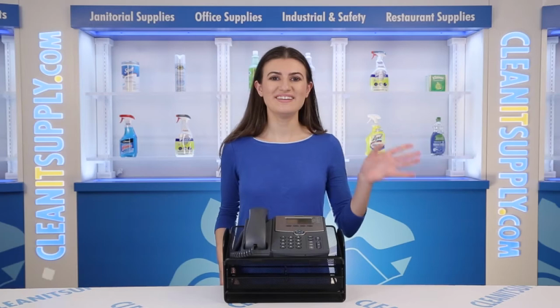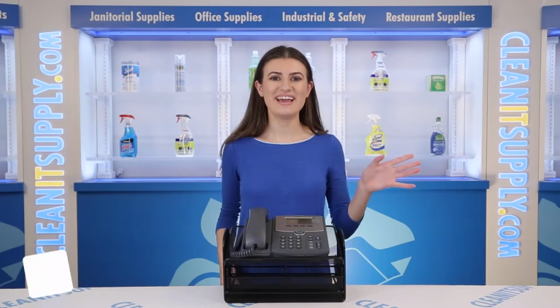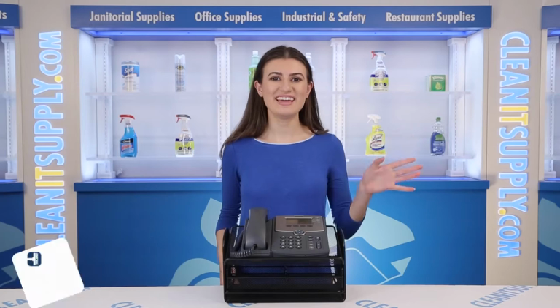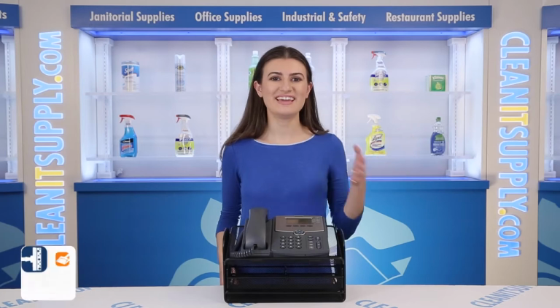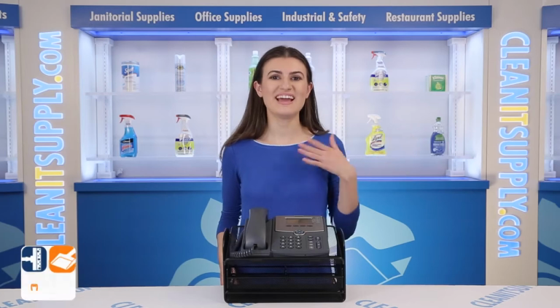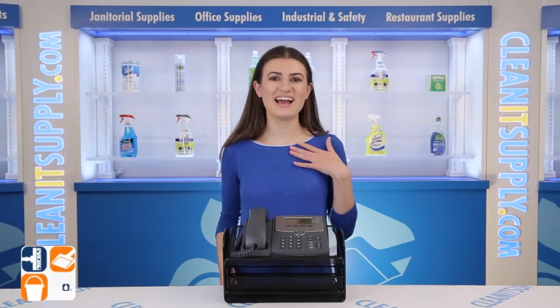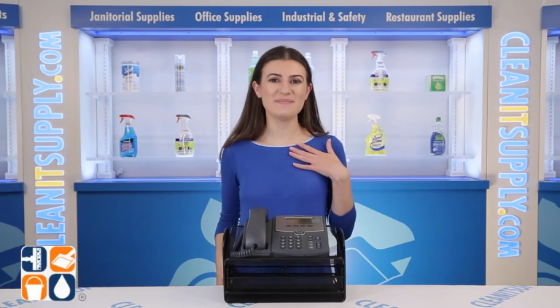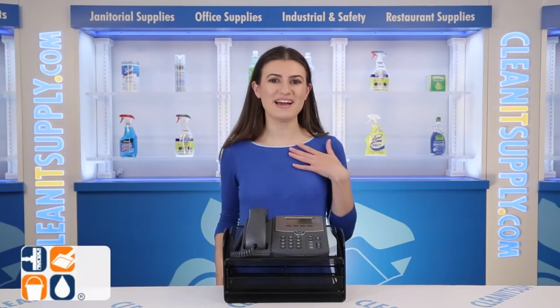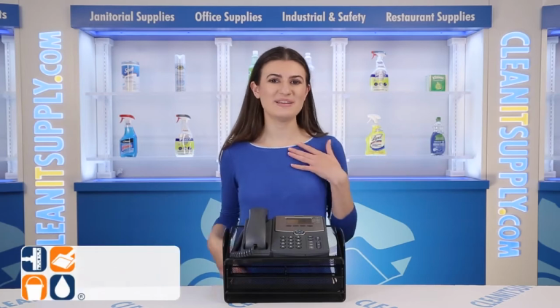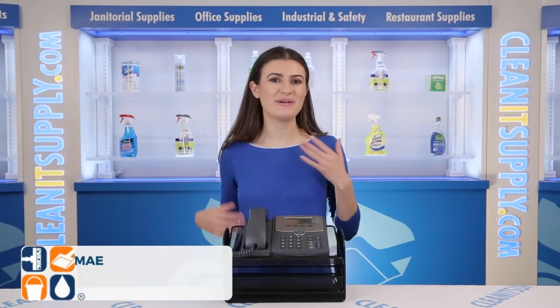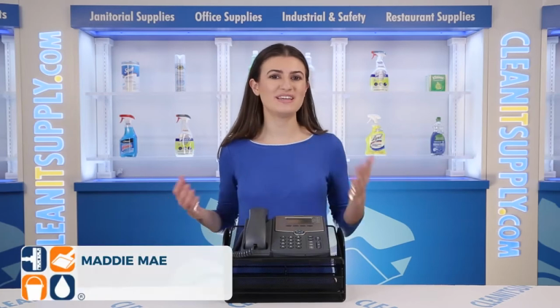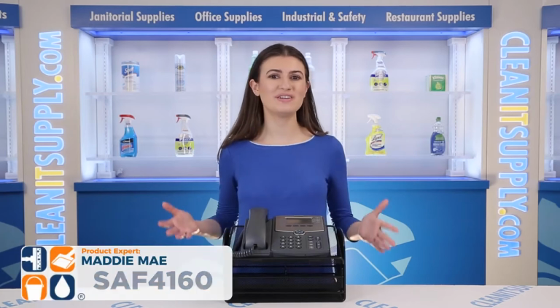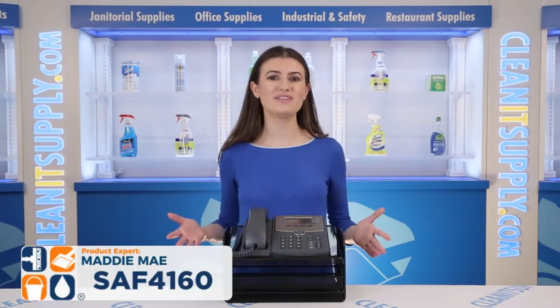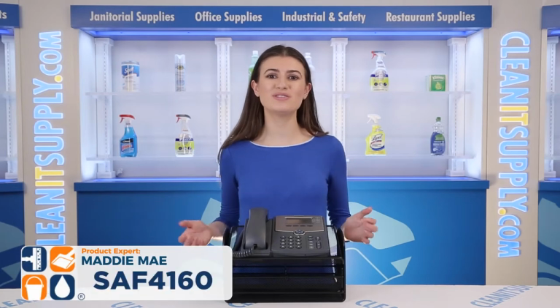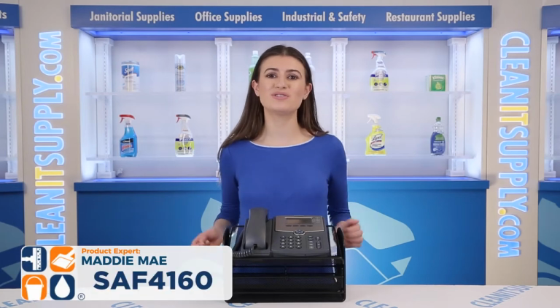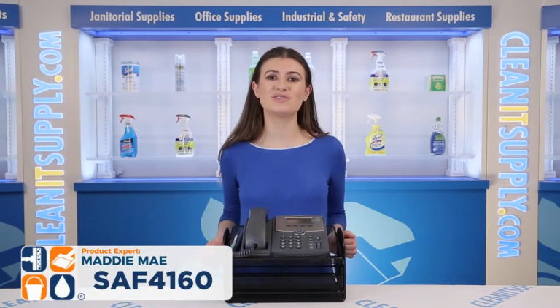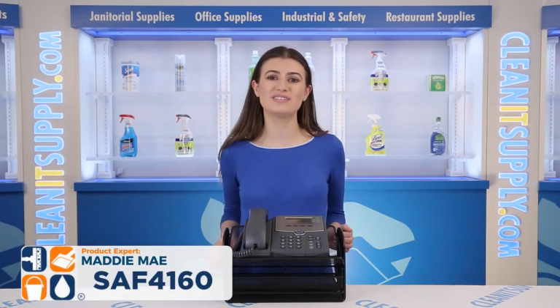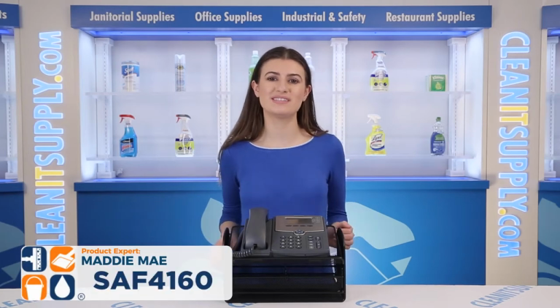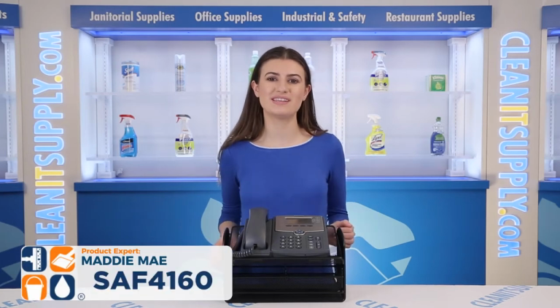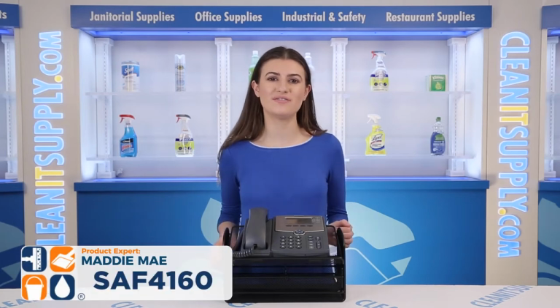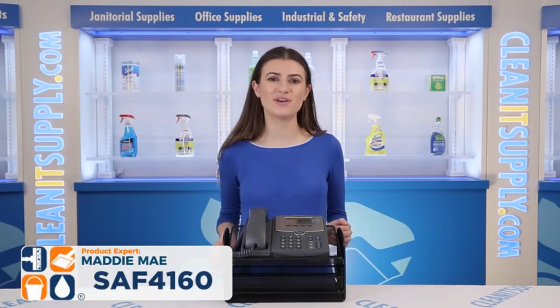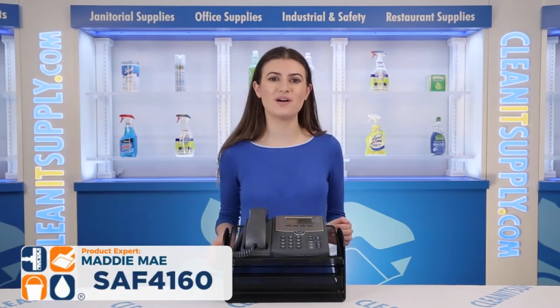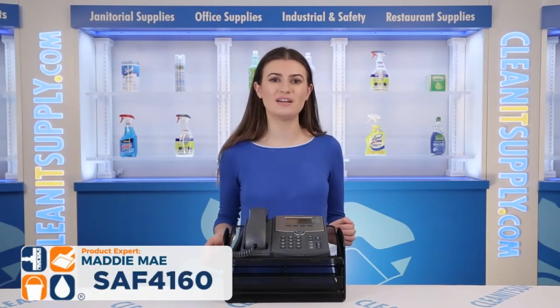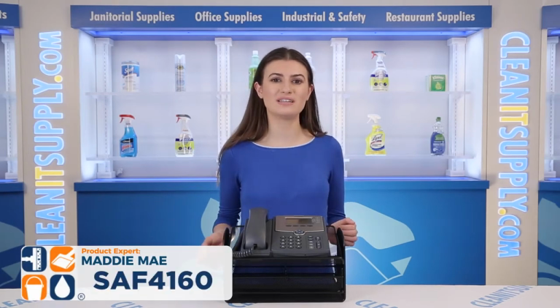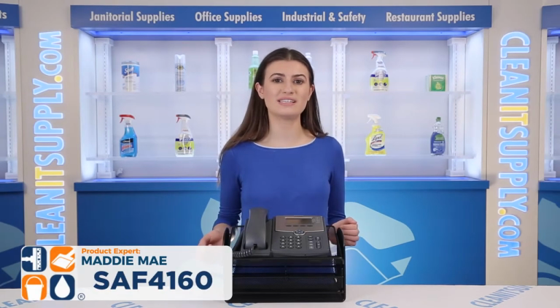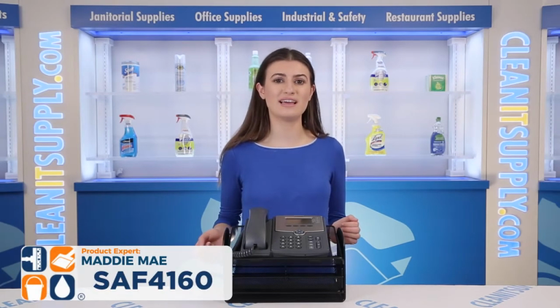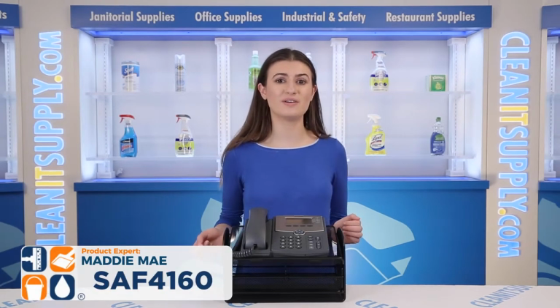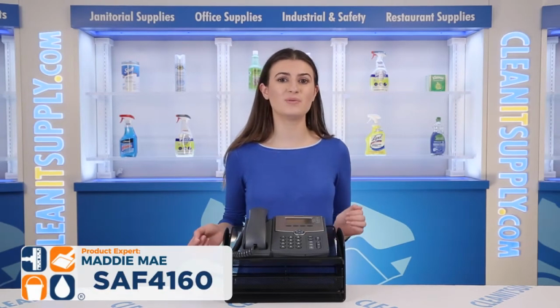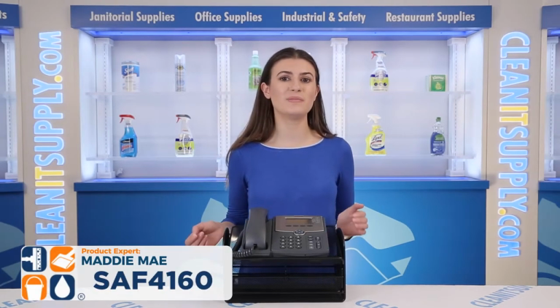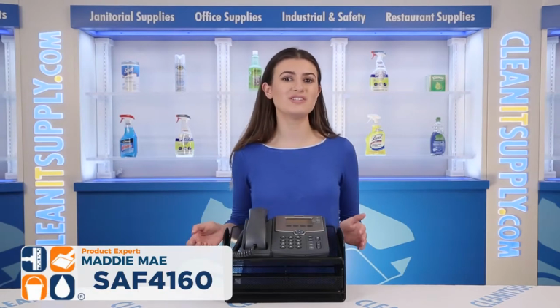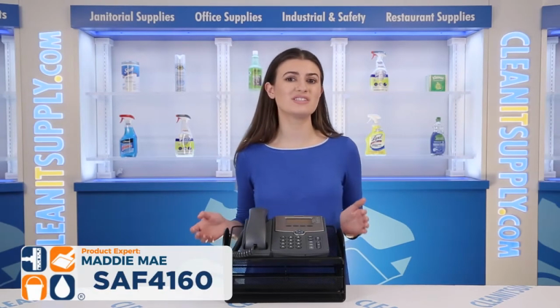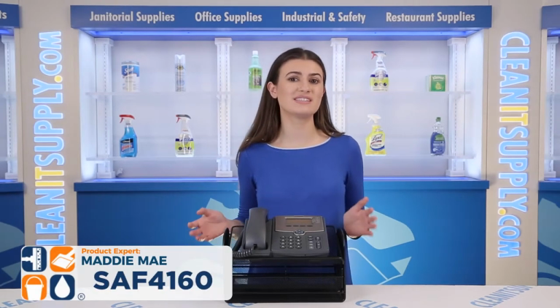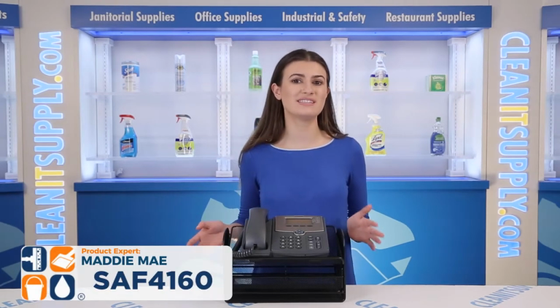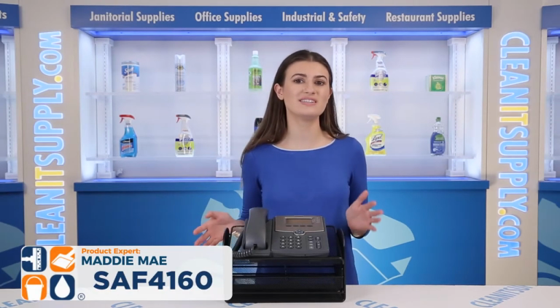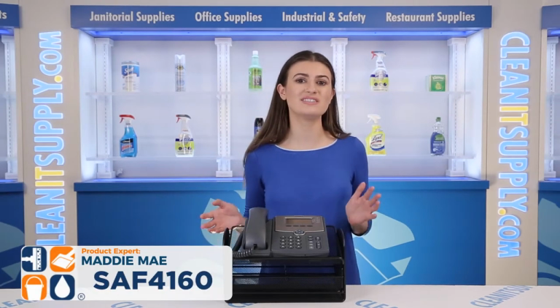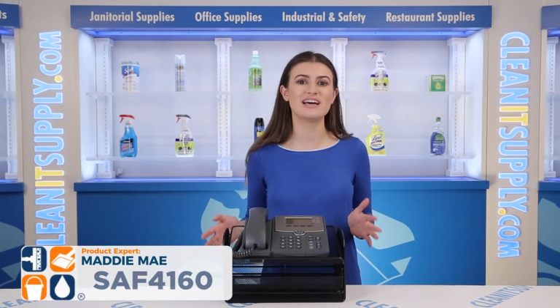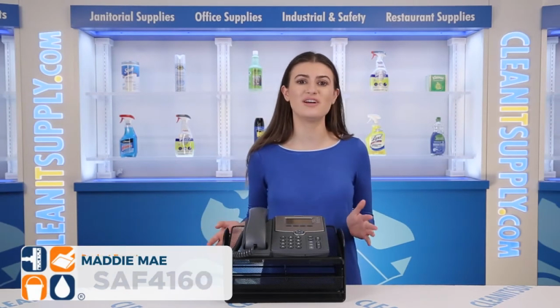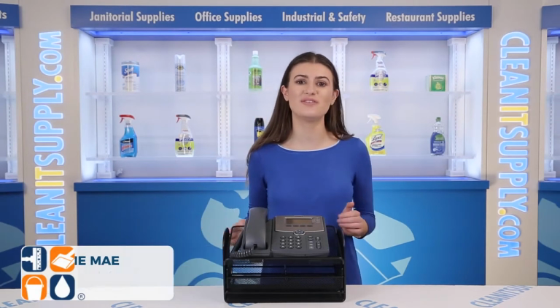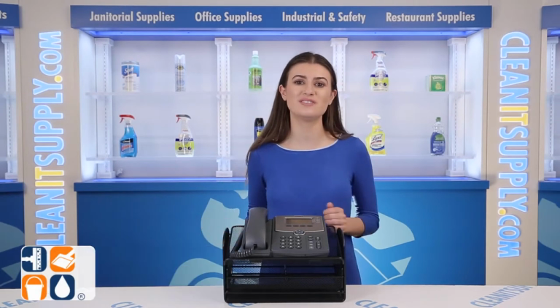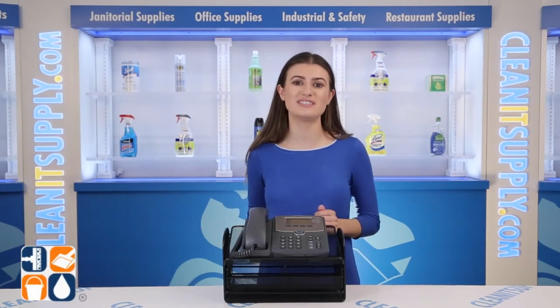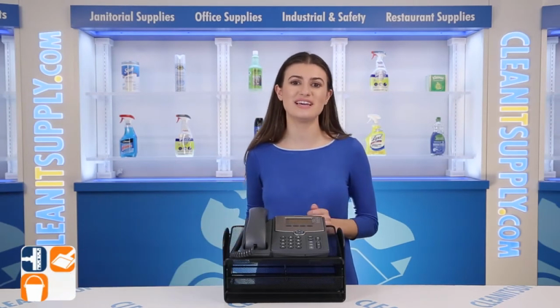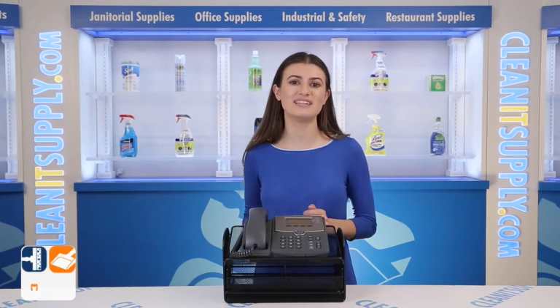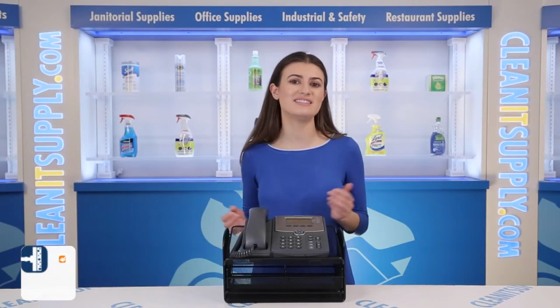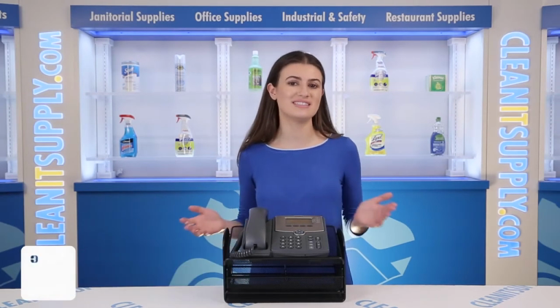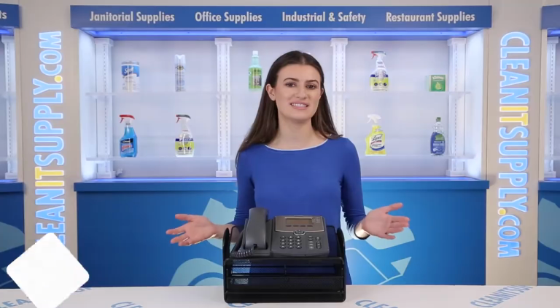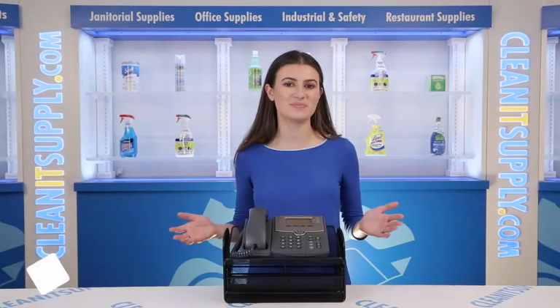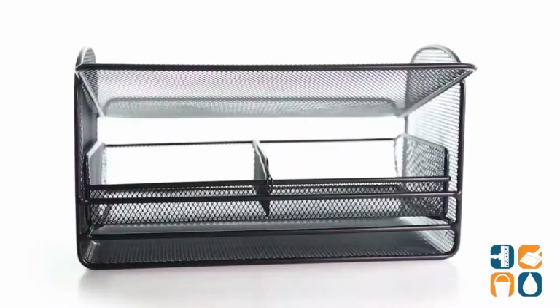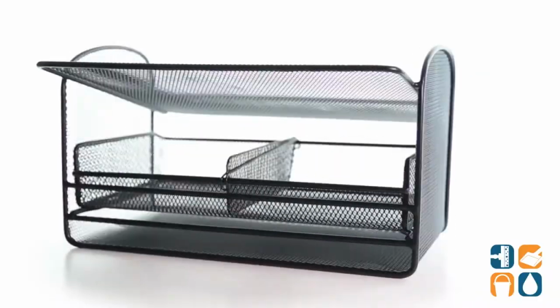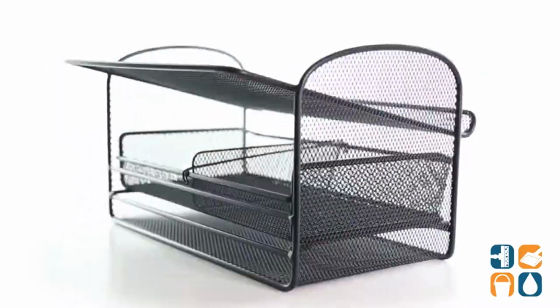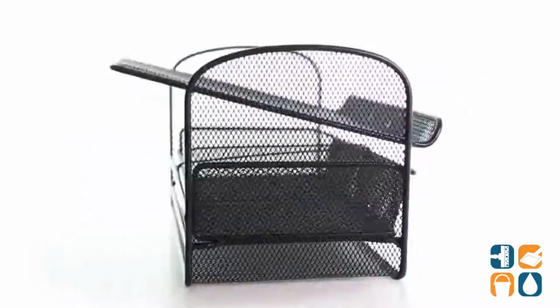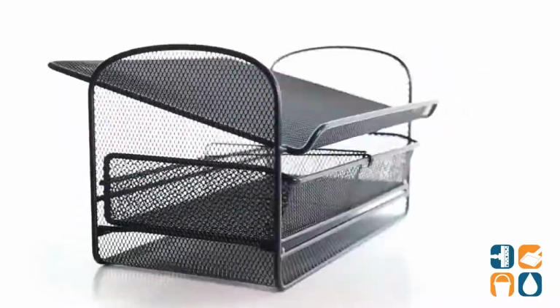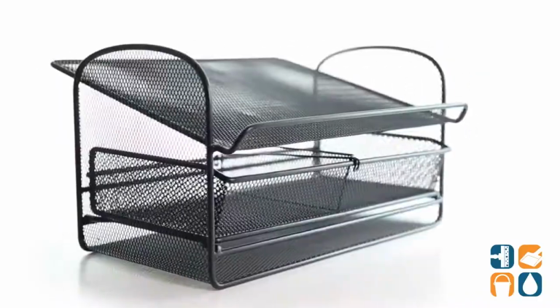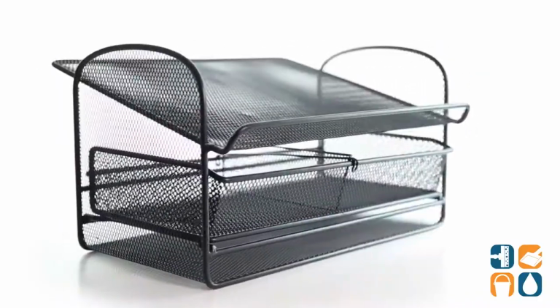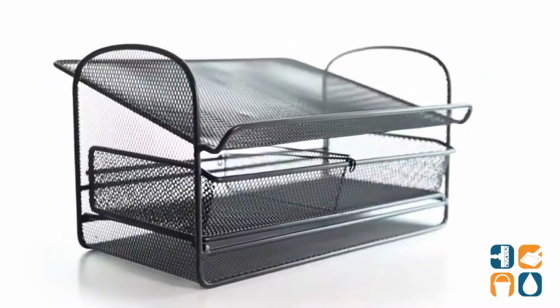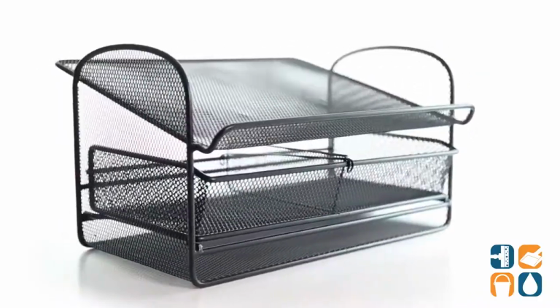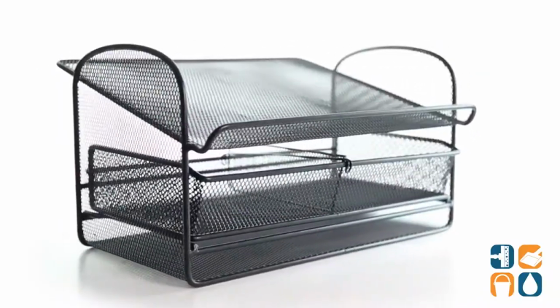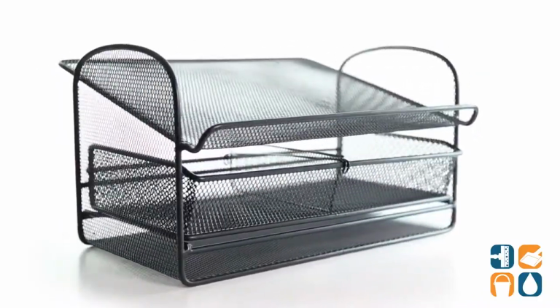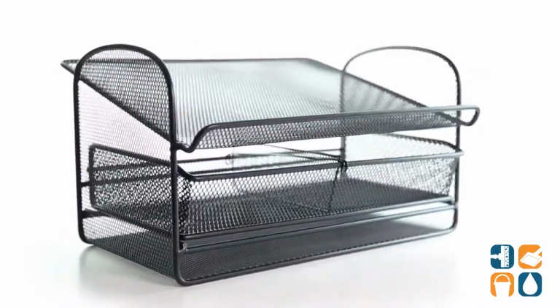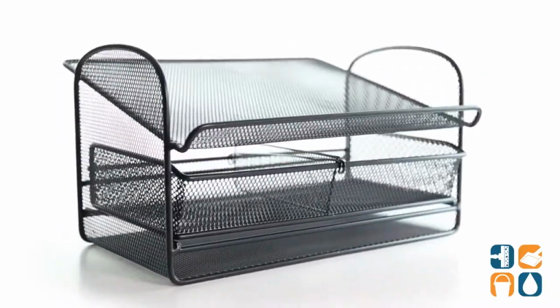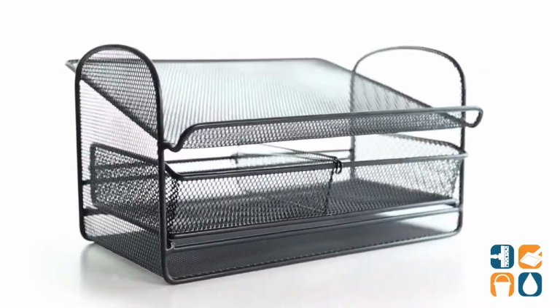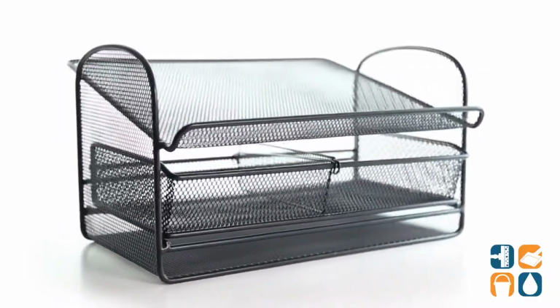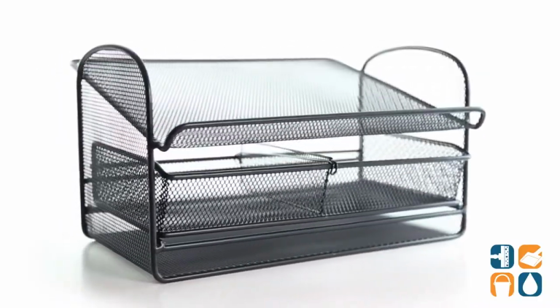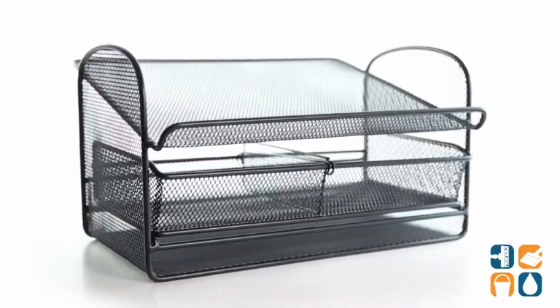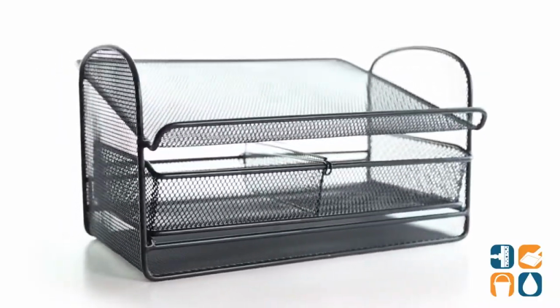Hey, I'm Addie Mae, here to introduce the Safeco Onyx Angled Mesh Steel Telephone Stand Detail Products Breakdown. Let me tell you what it's all about.